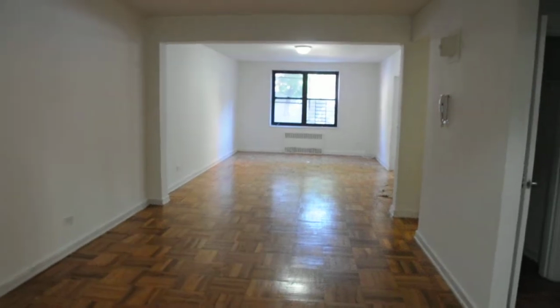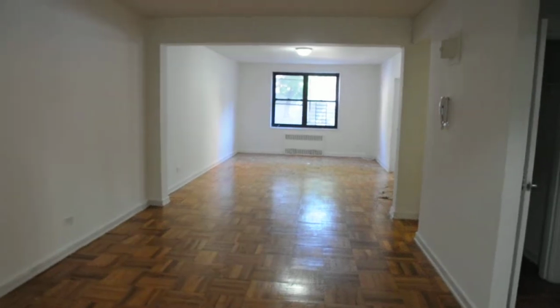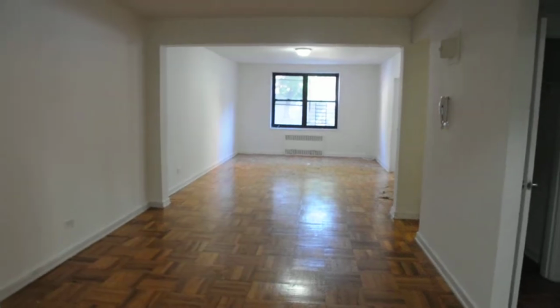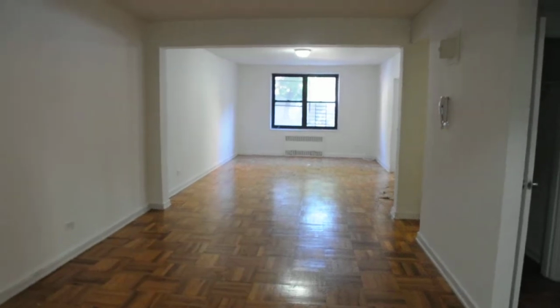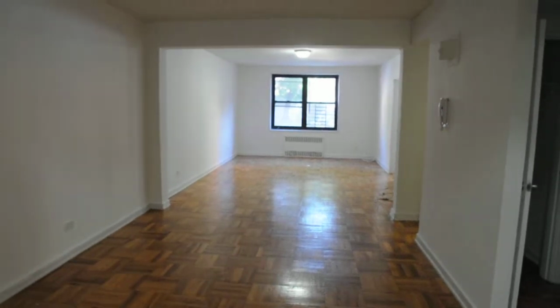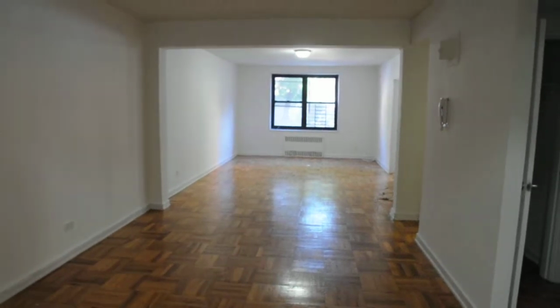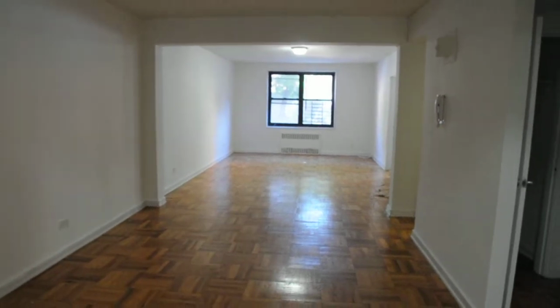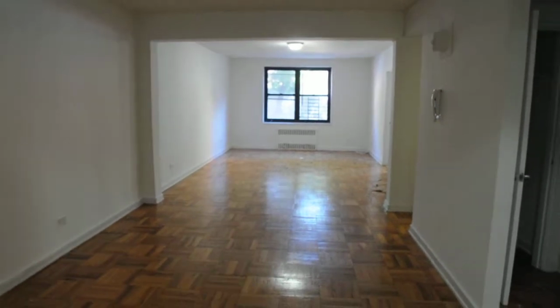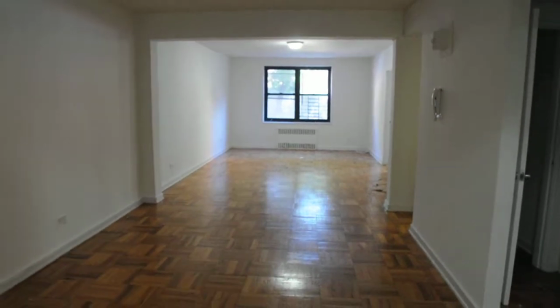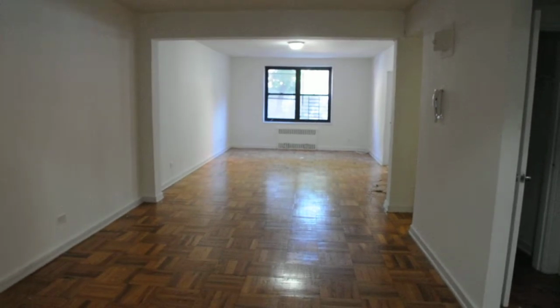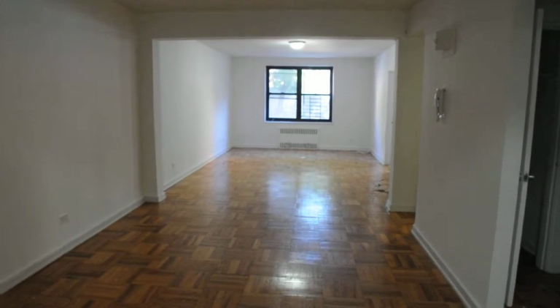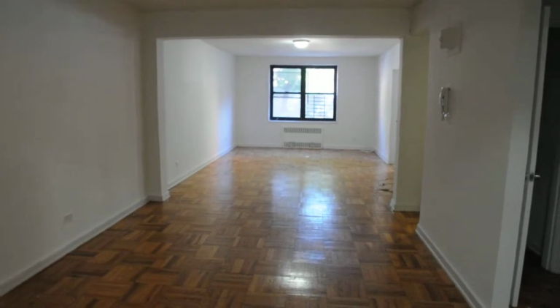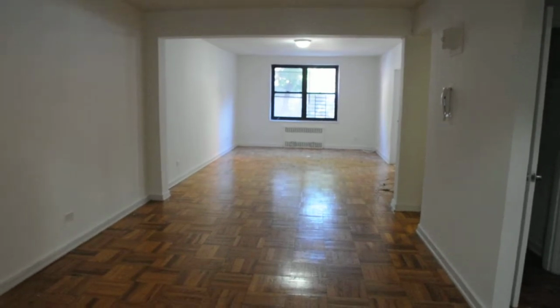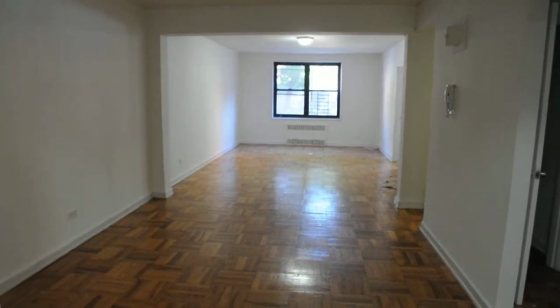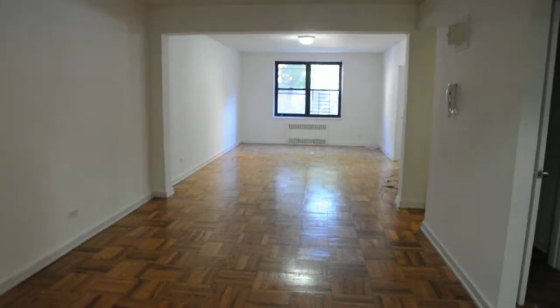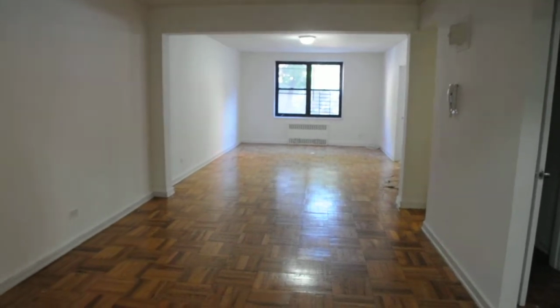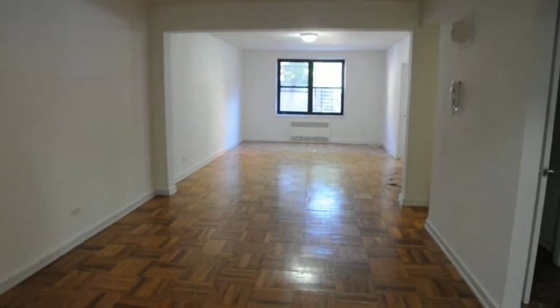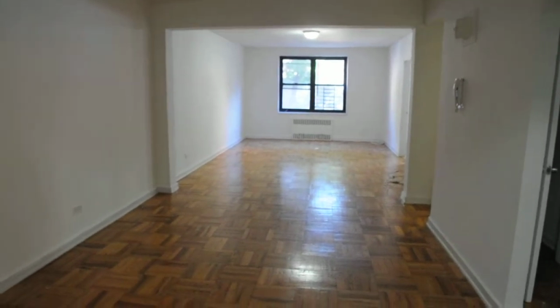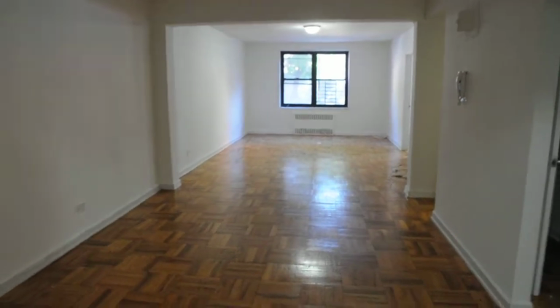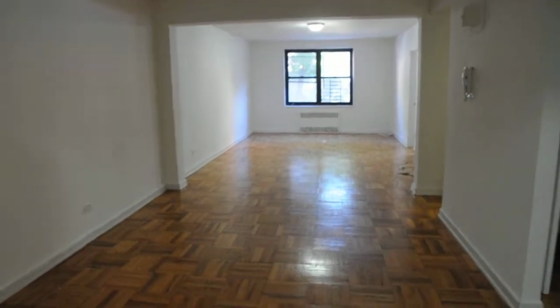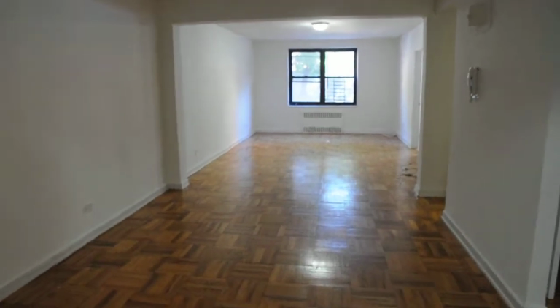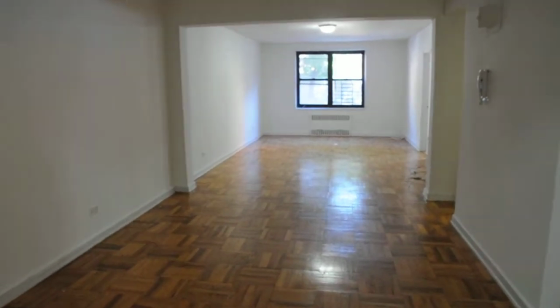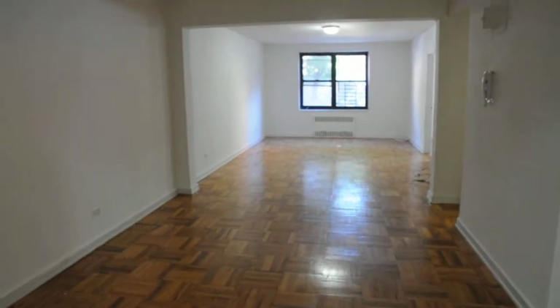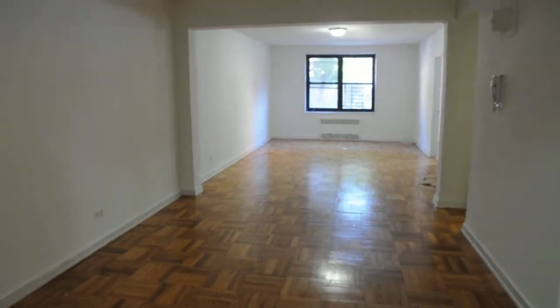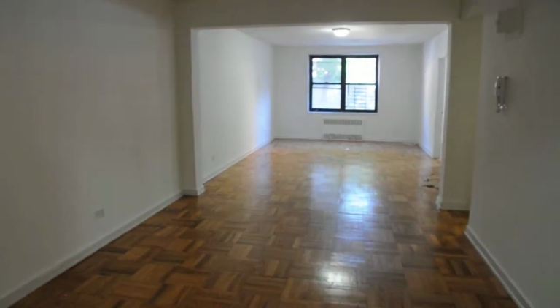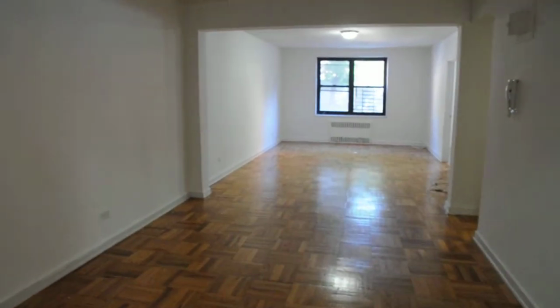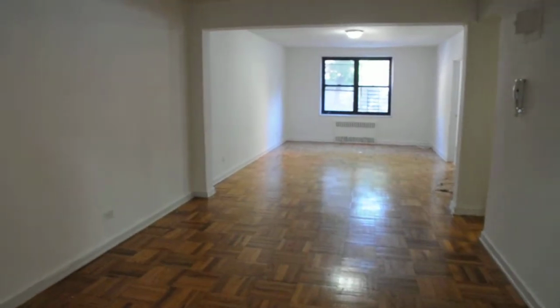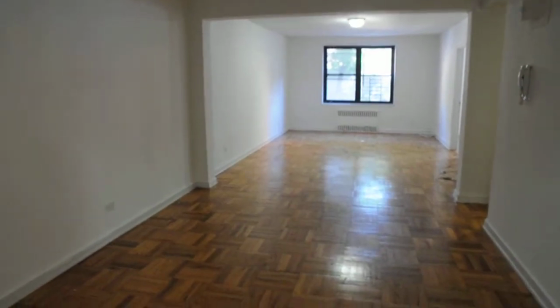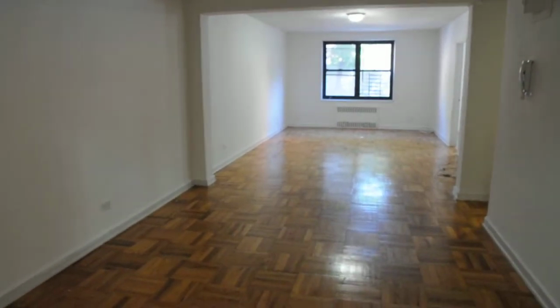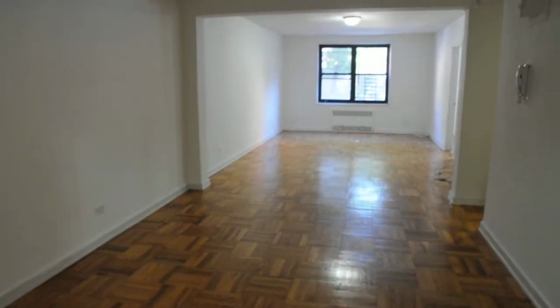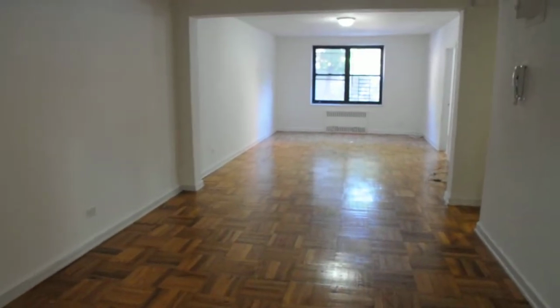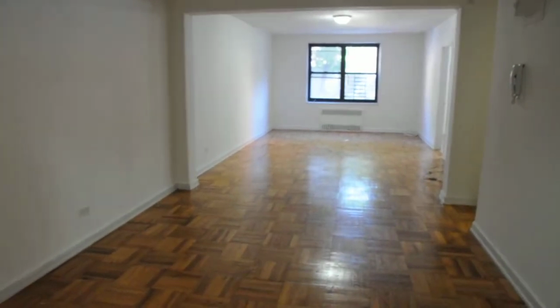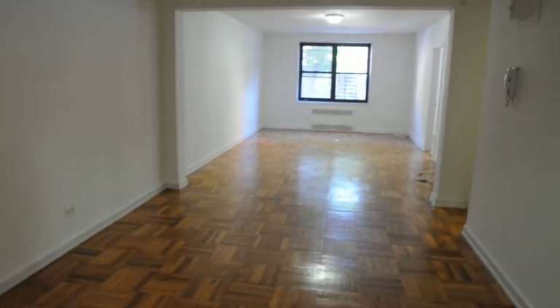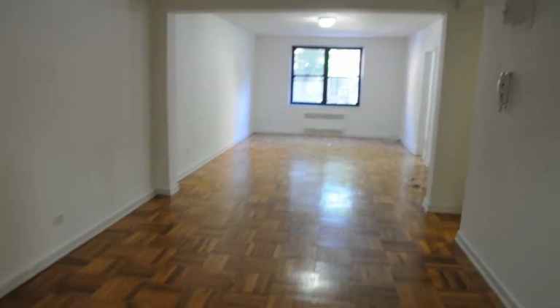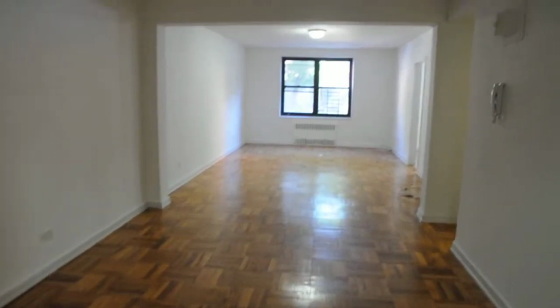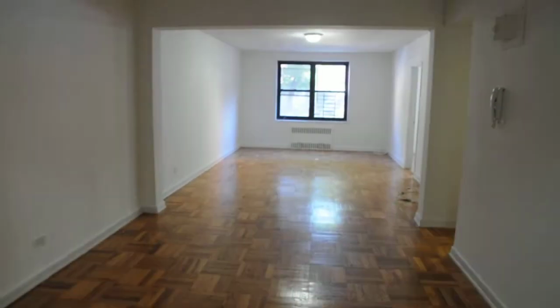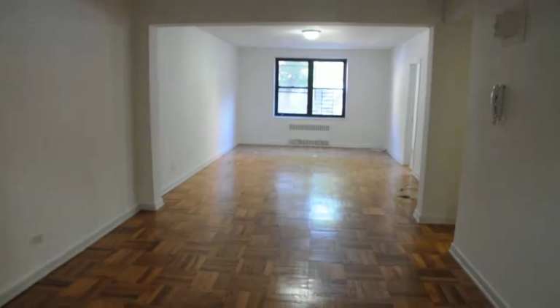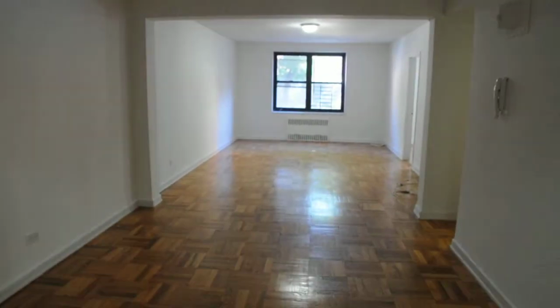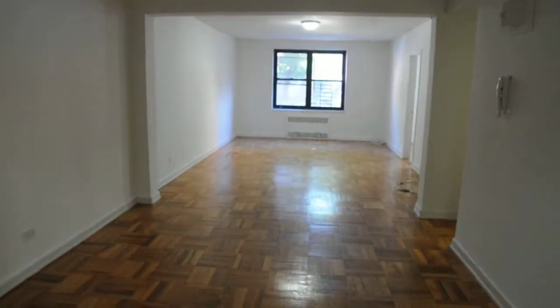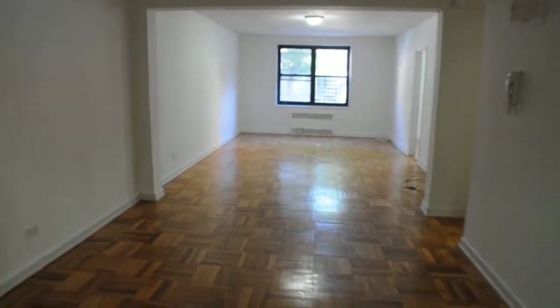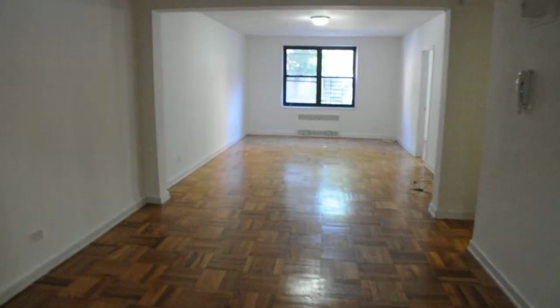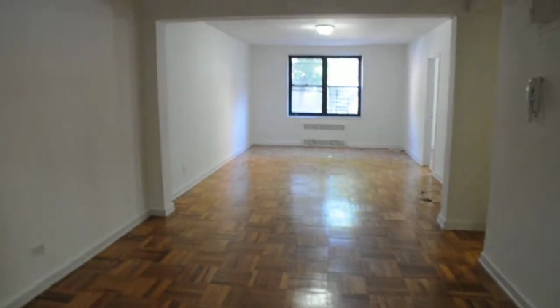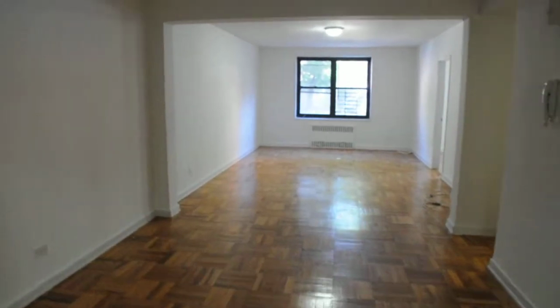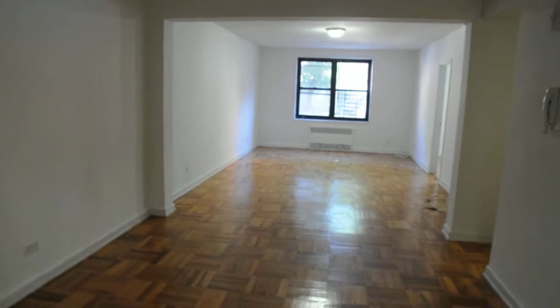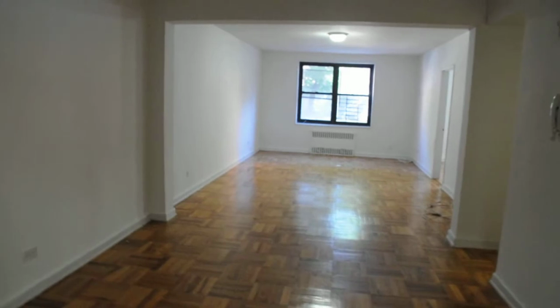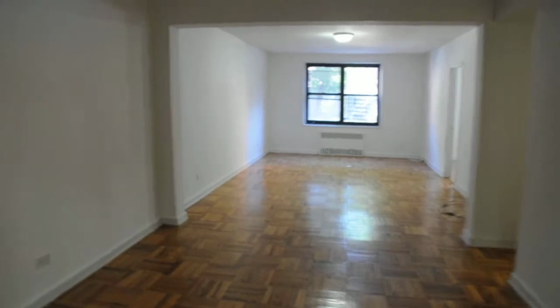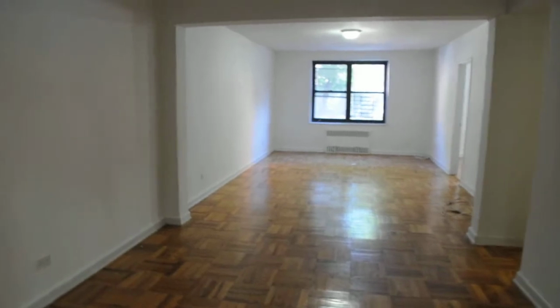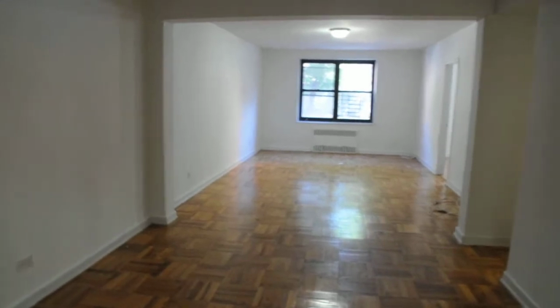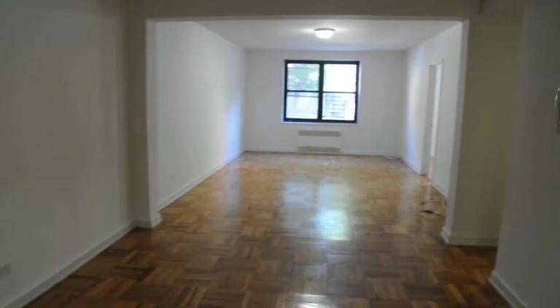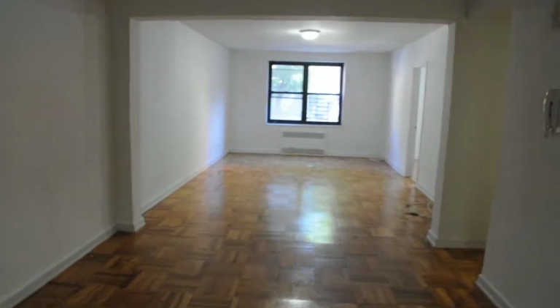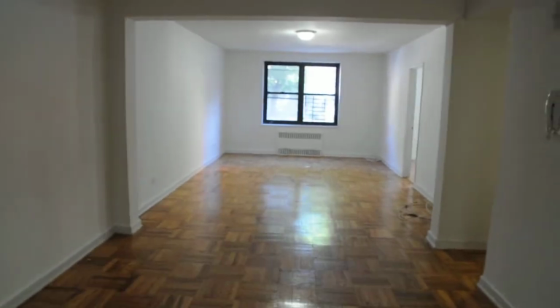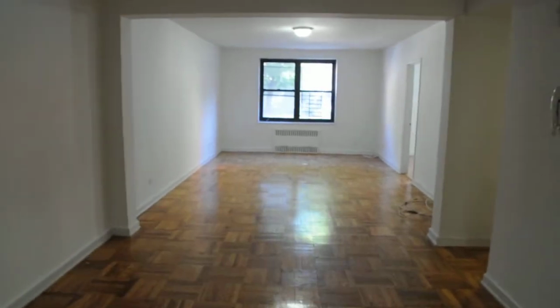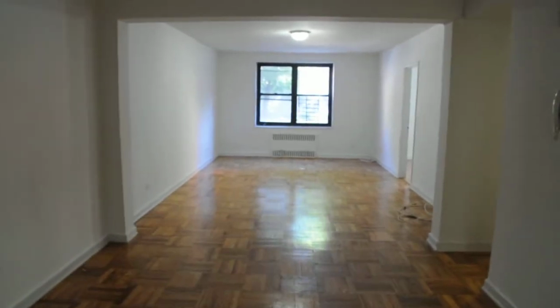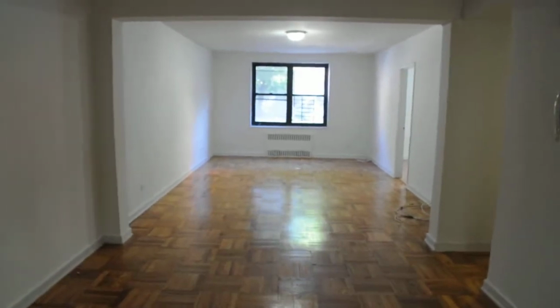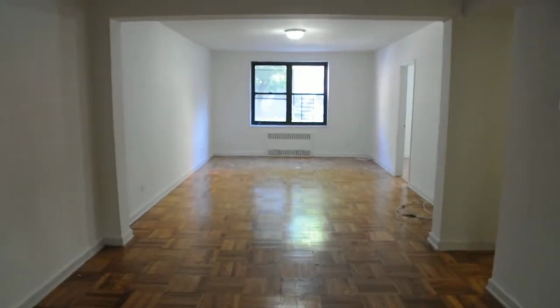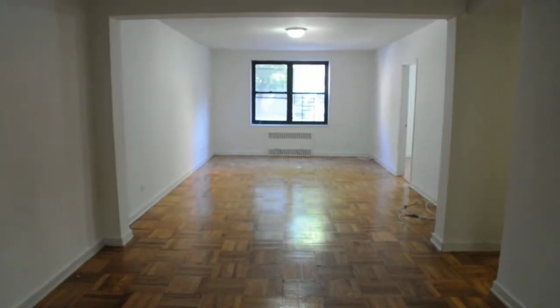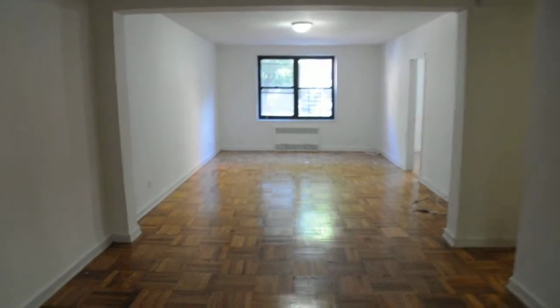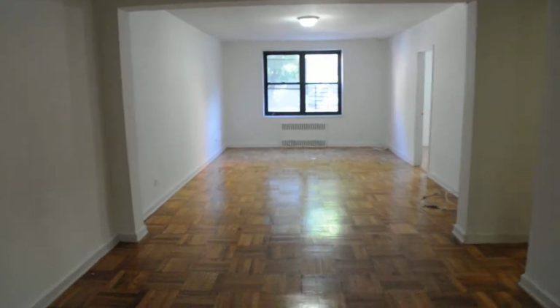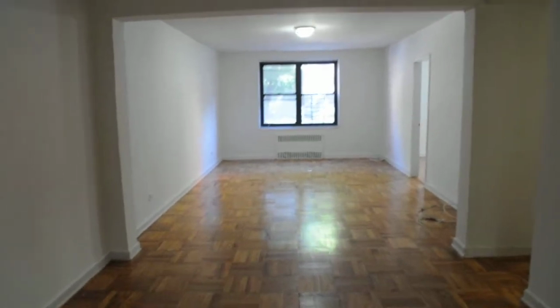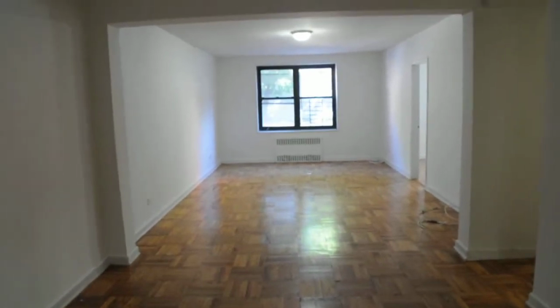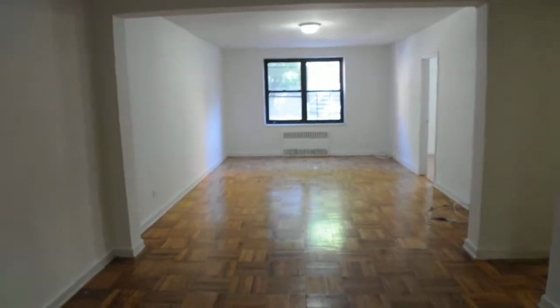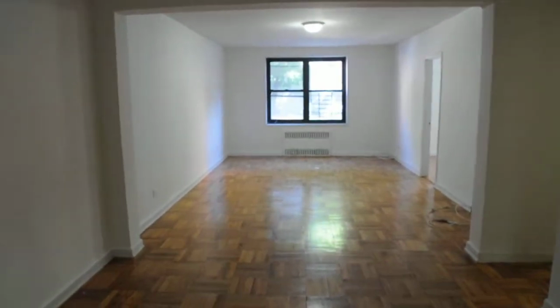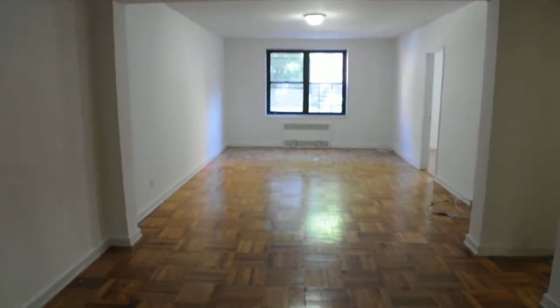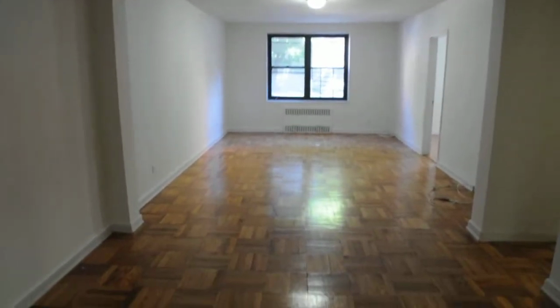Hi, here we have a large two-bedroom apartment located in Flushing, Queens, right off of Parsons Boulevard.